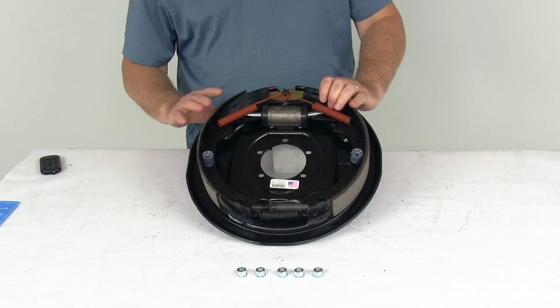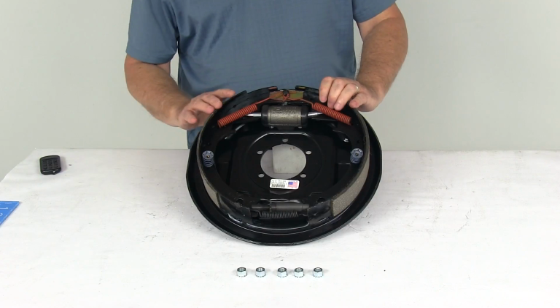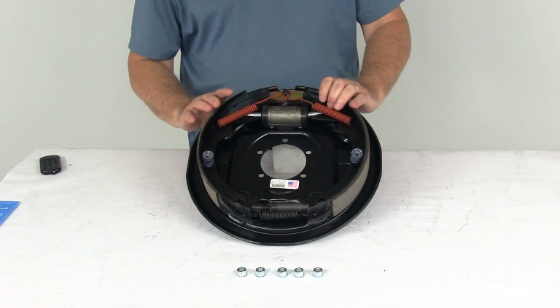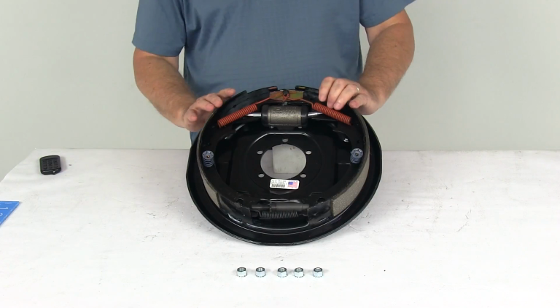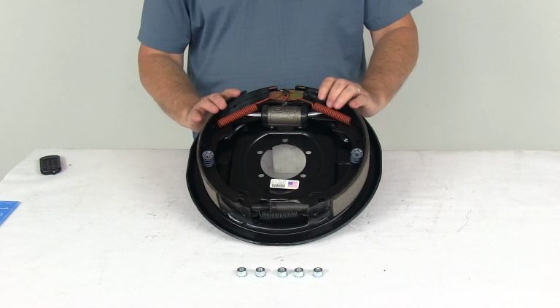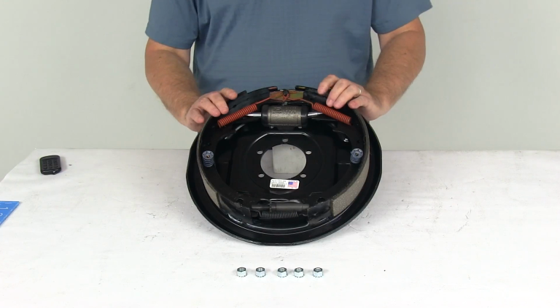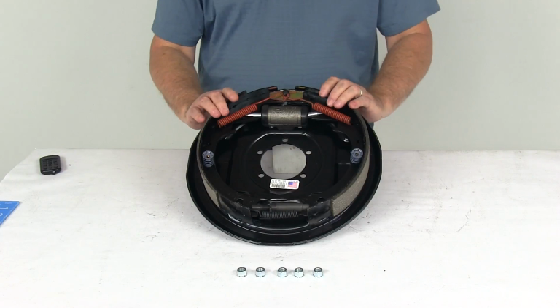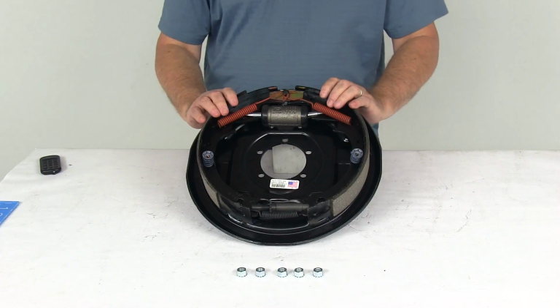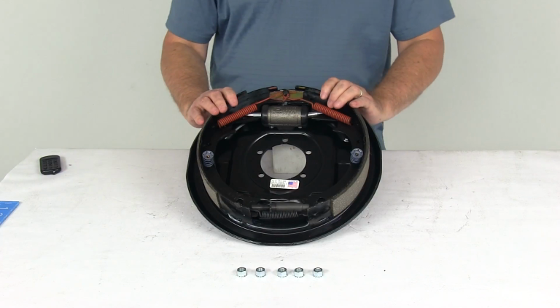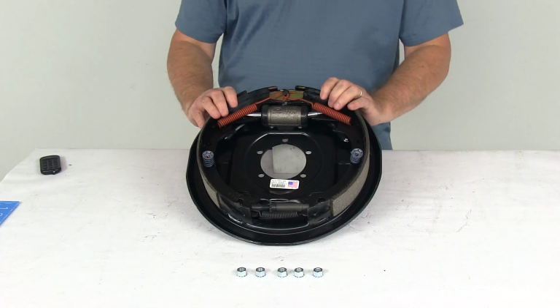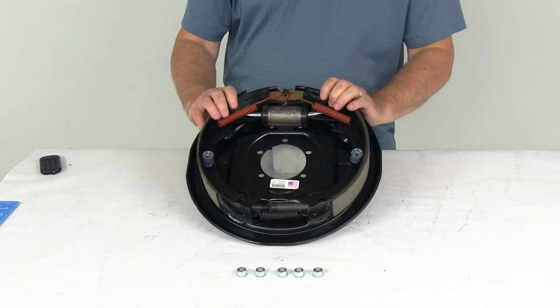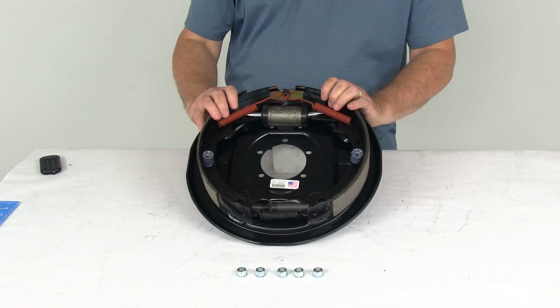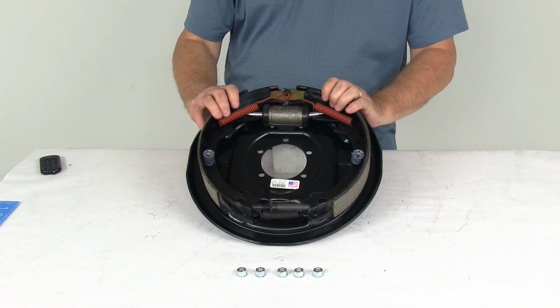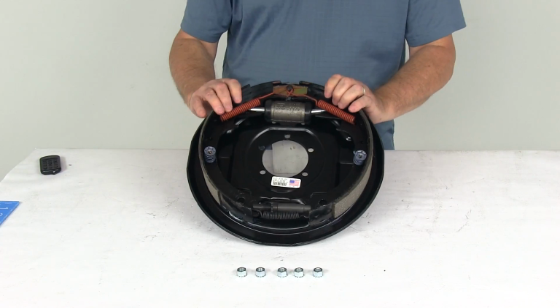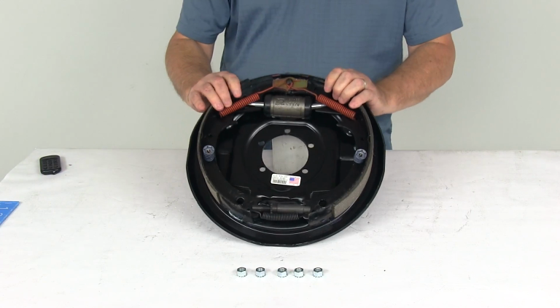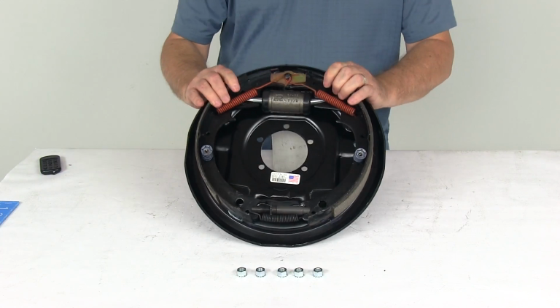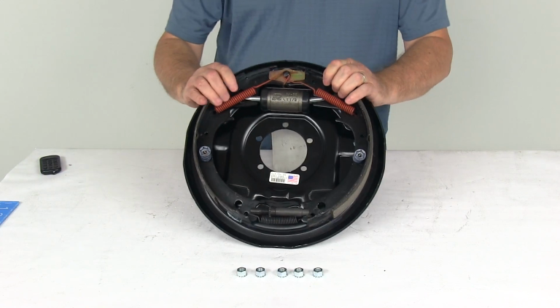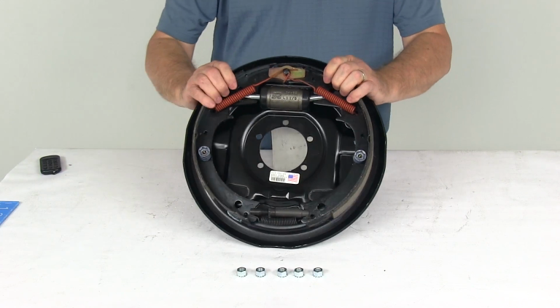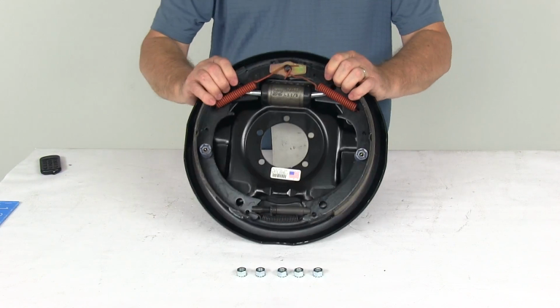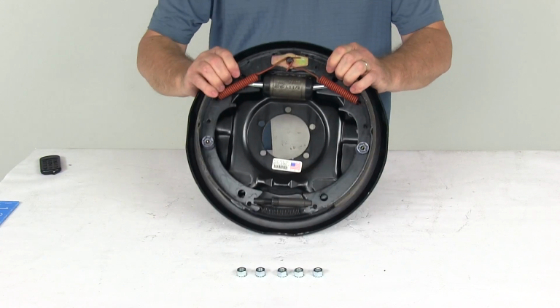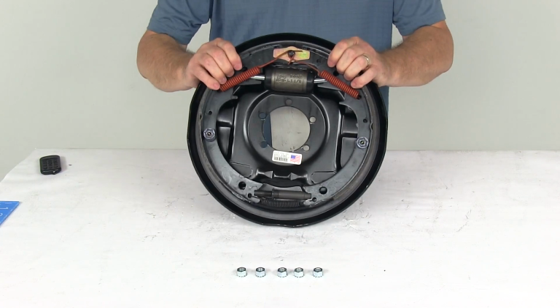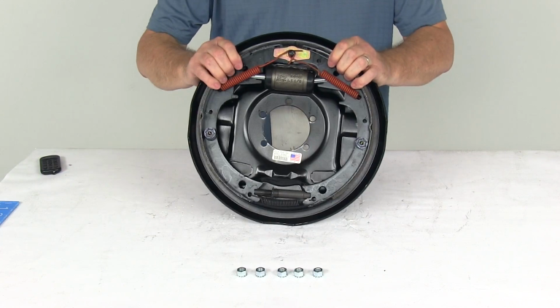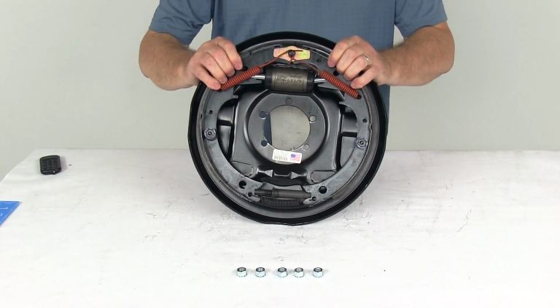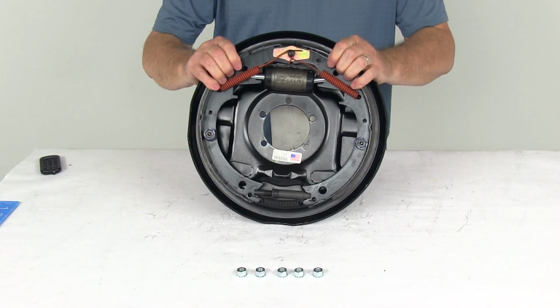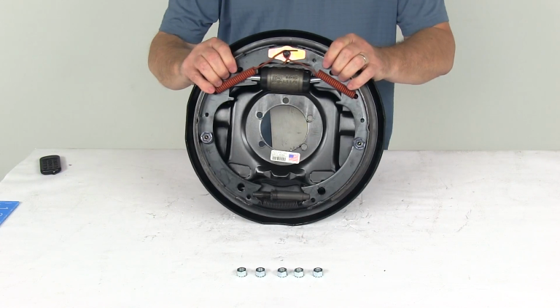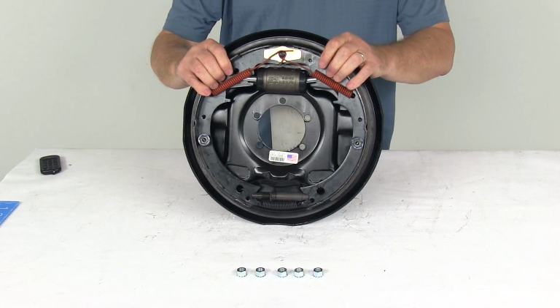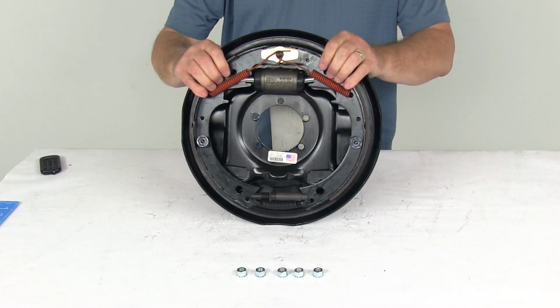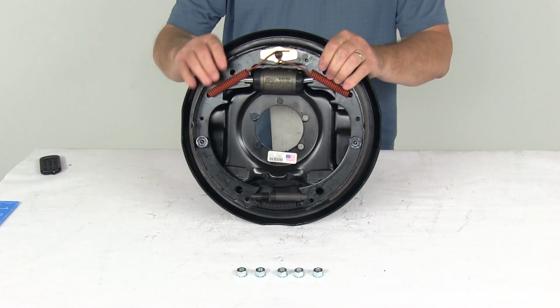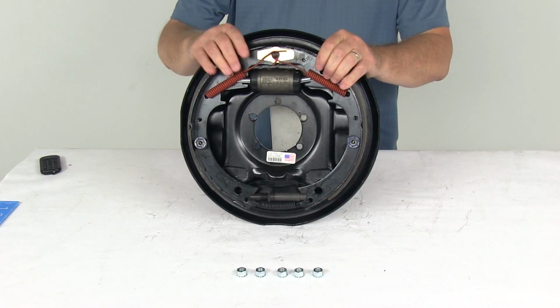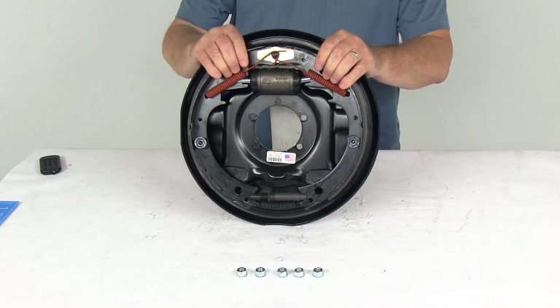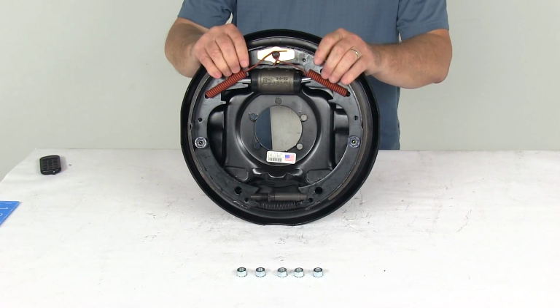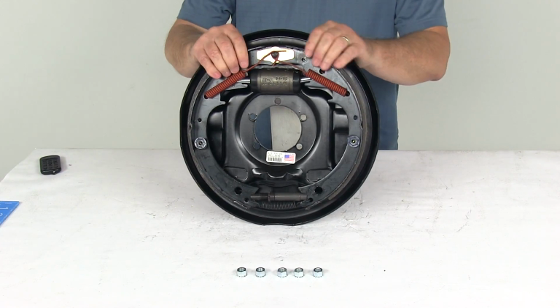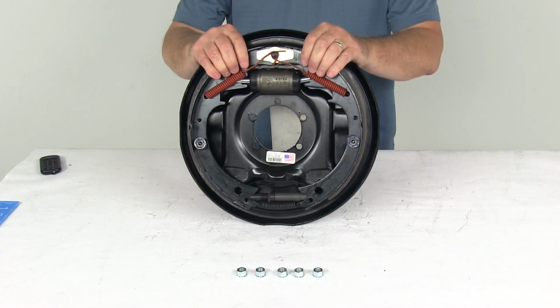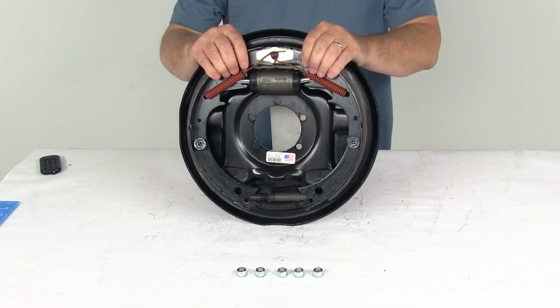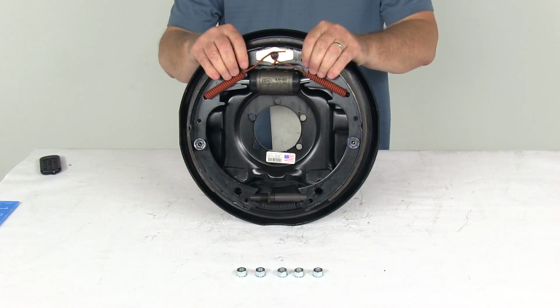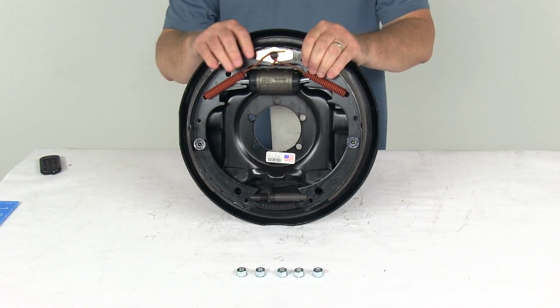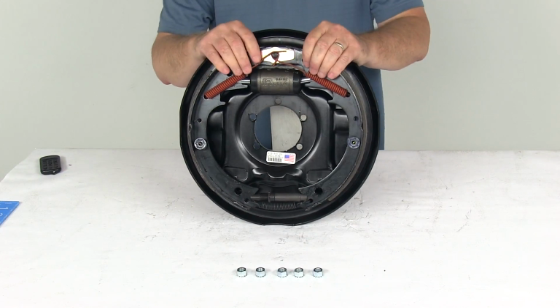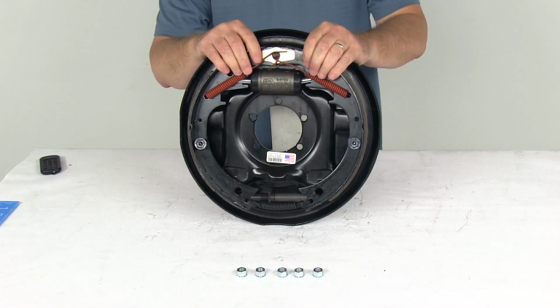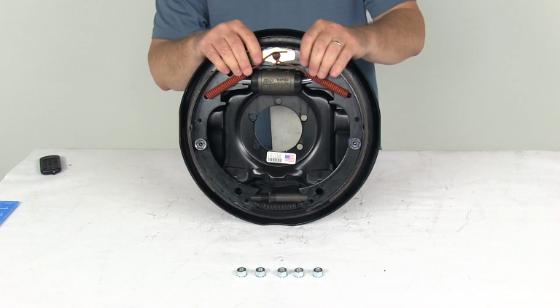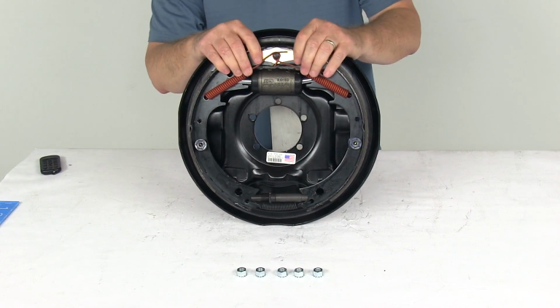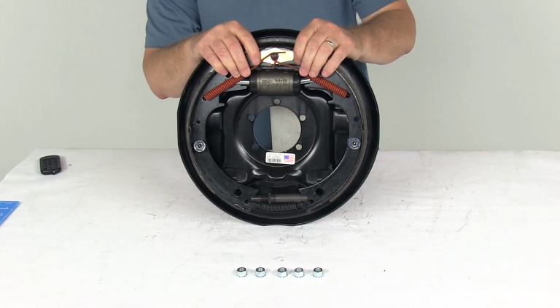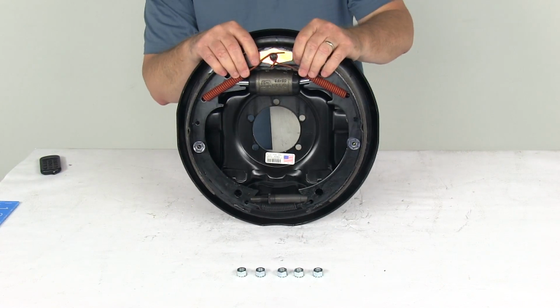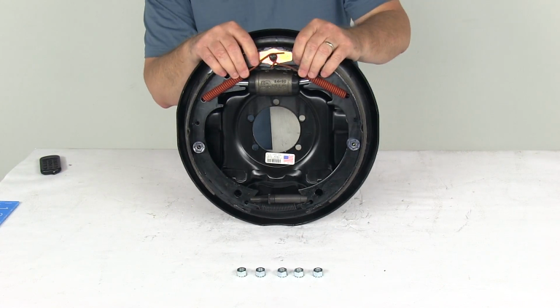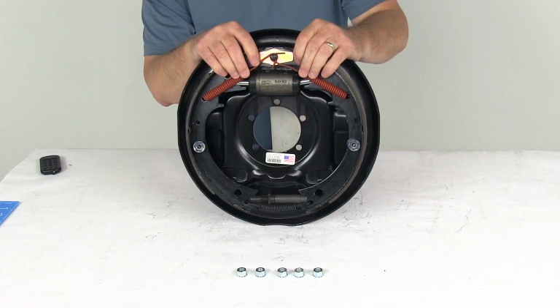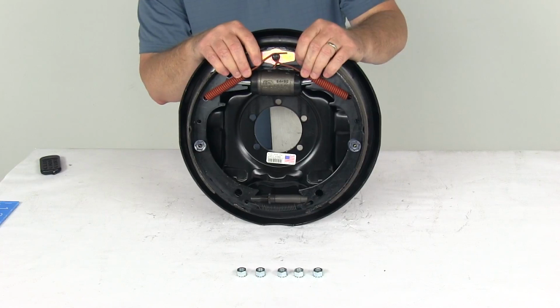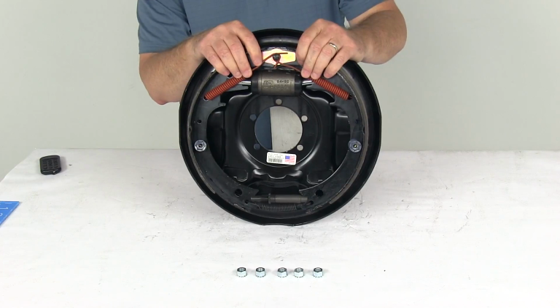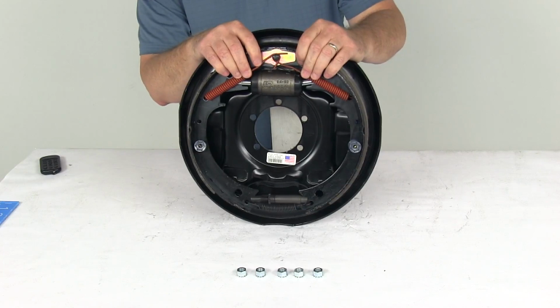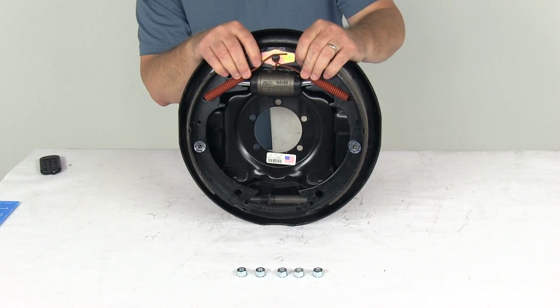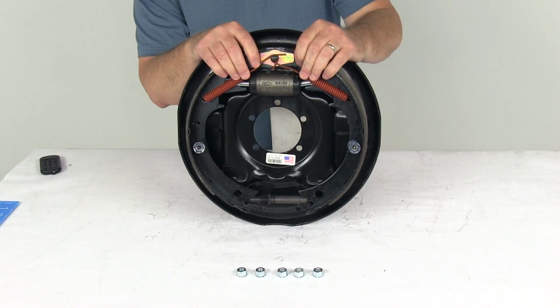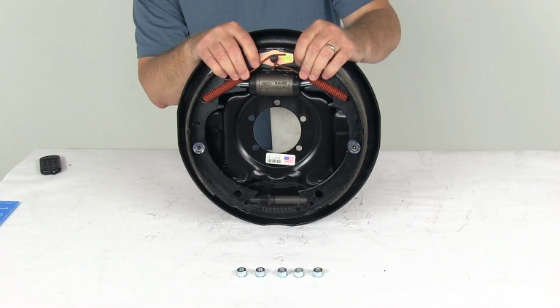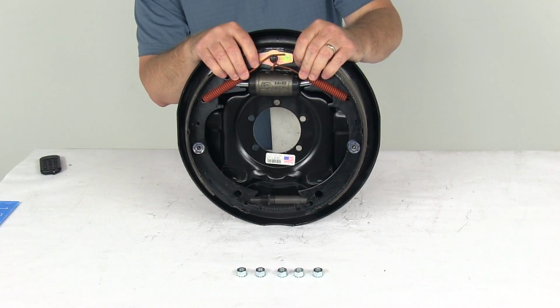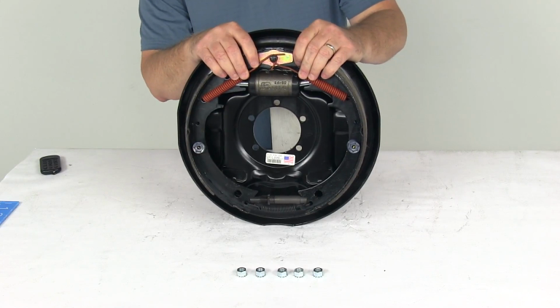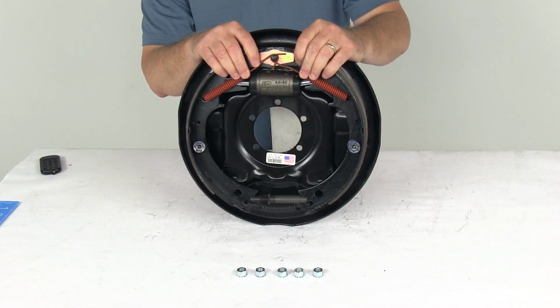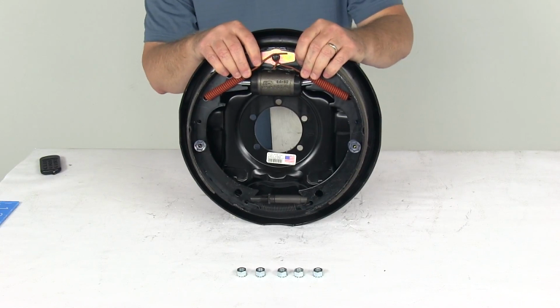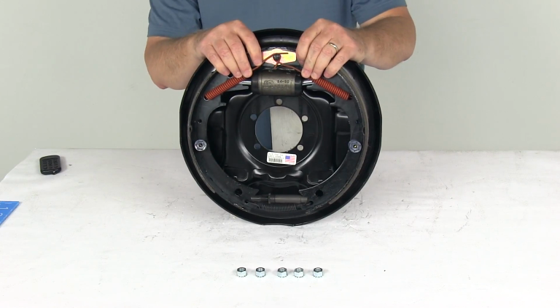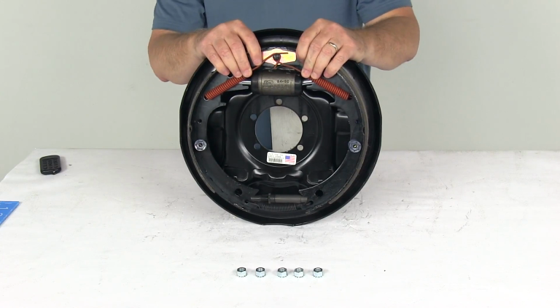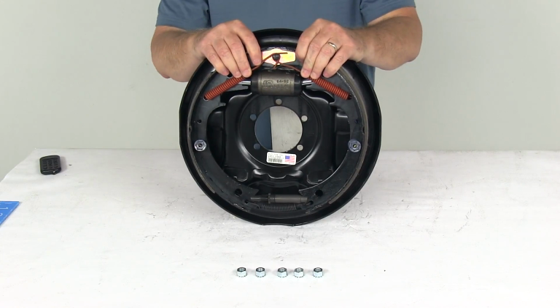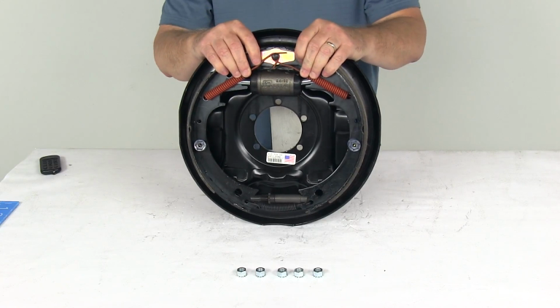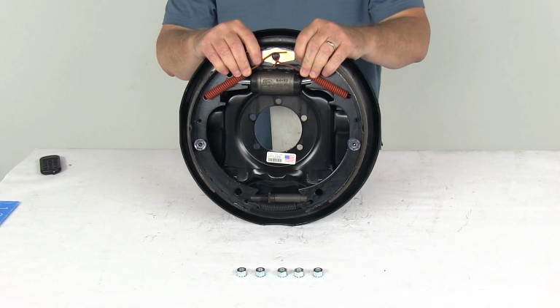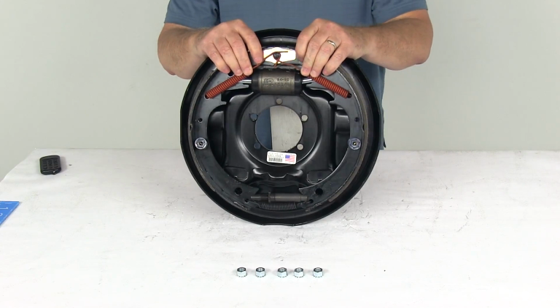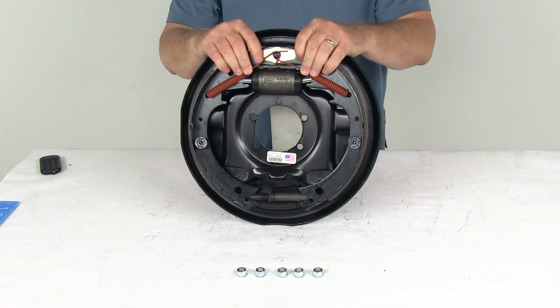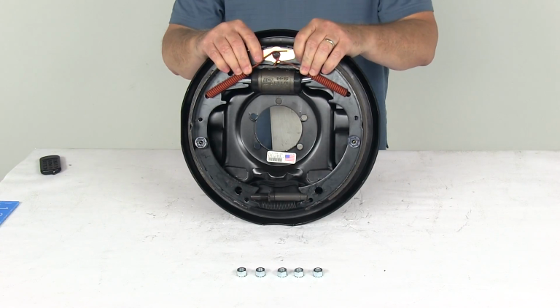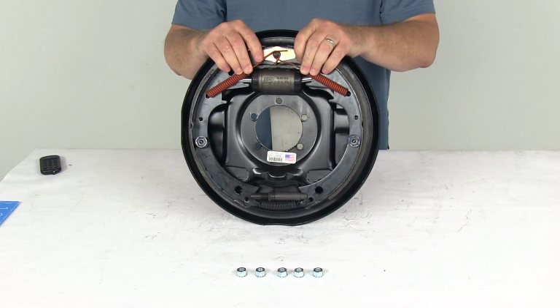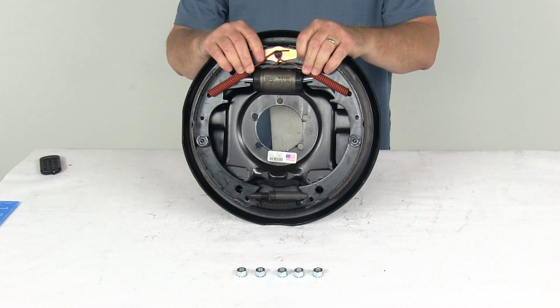Today we're going to take a look at the Dexter 12 inch left hand driver side hydraulic drum brake assembly for up to 7,000 pound axles.